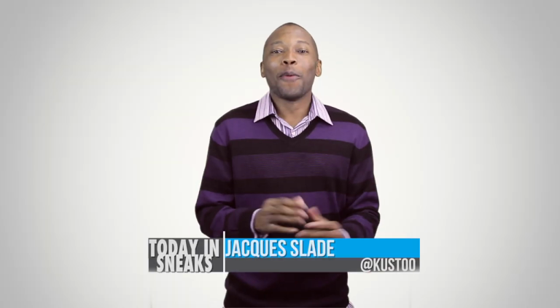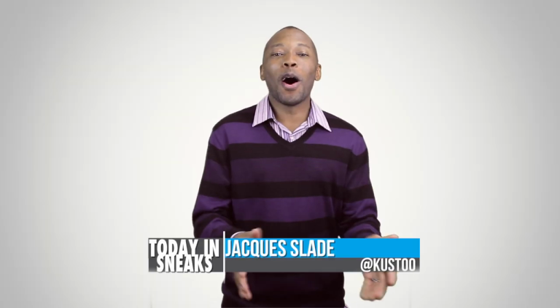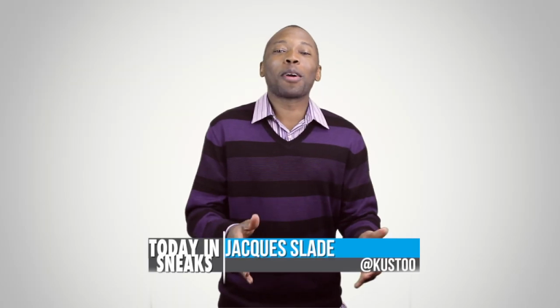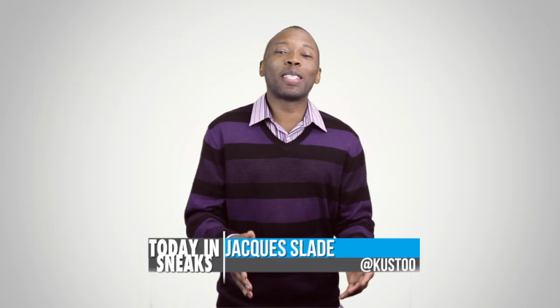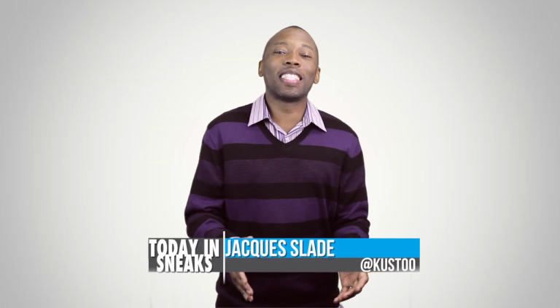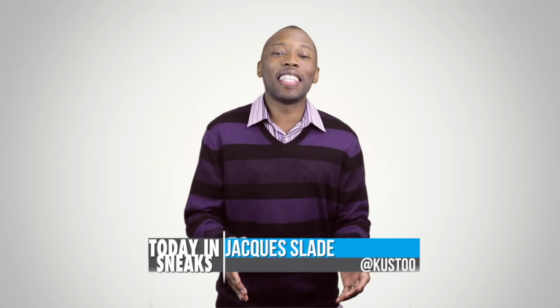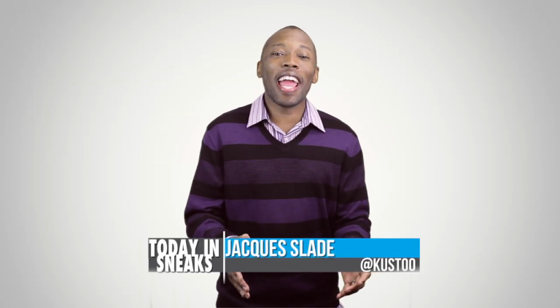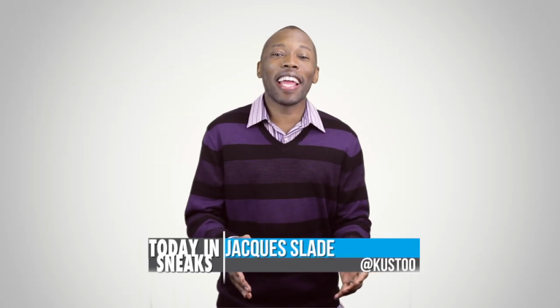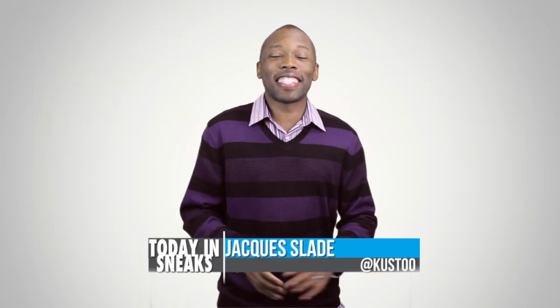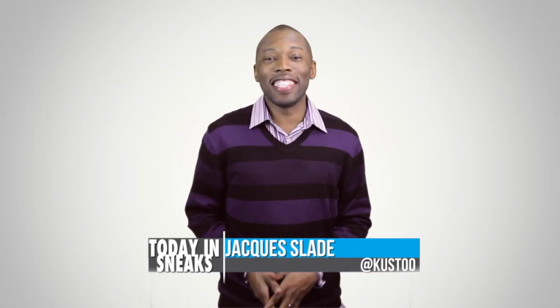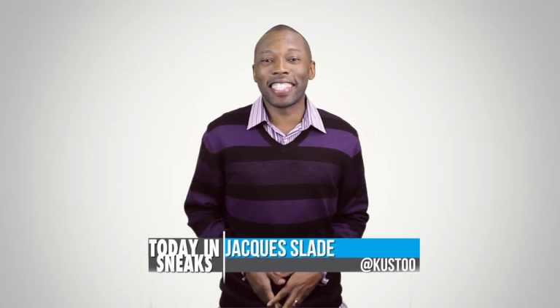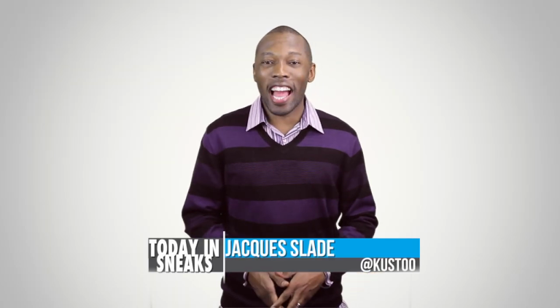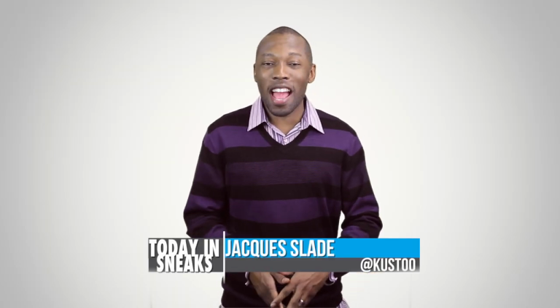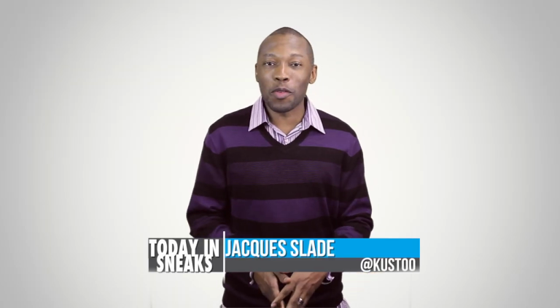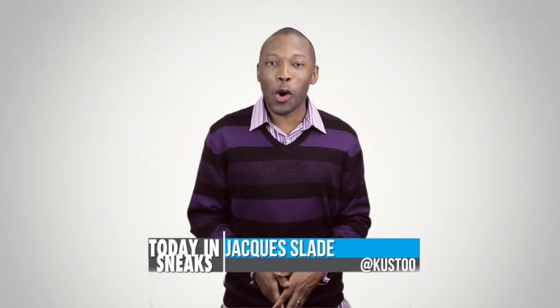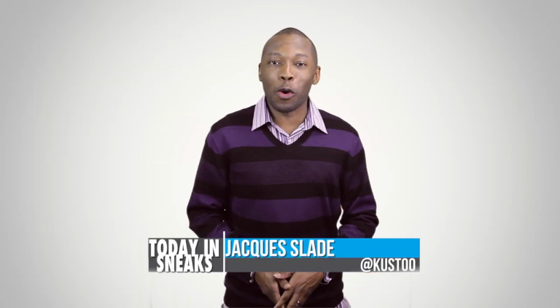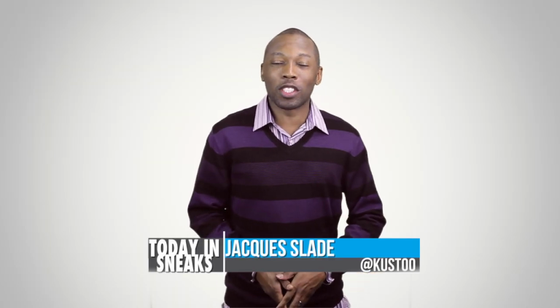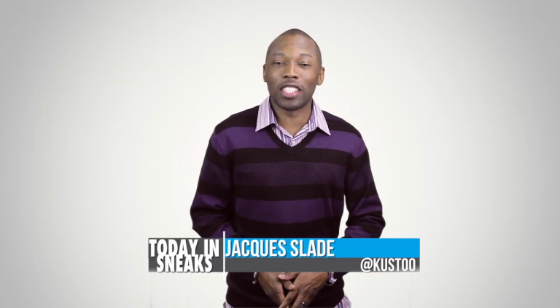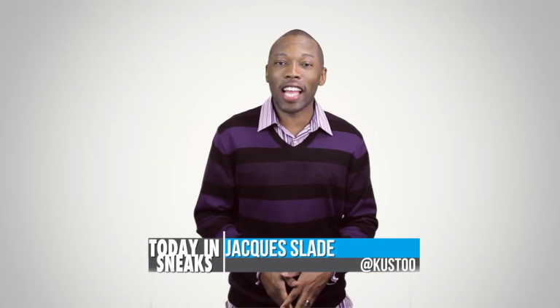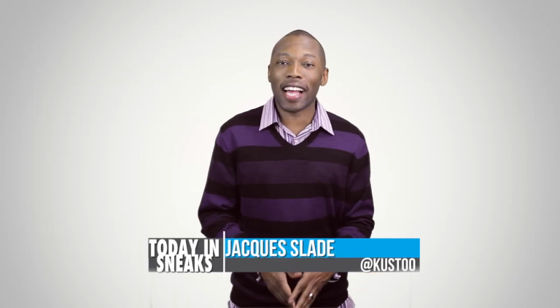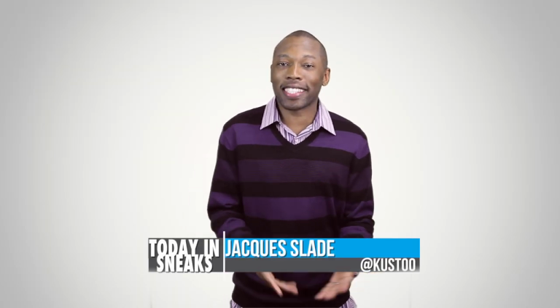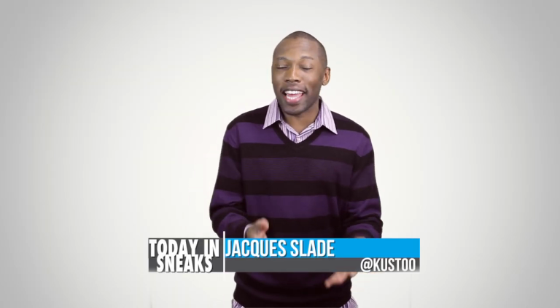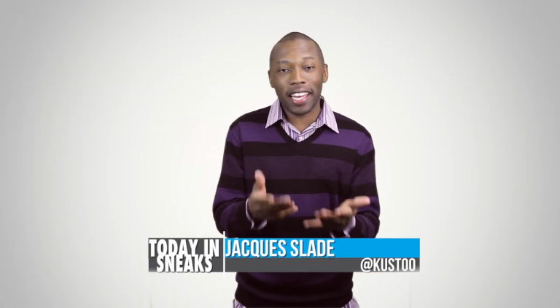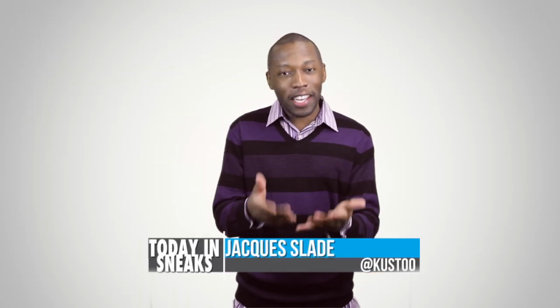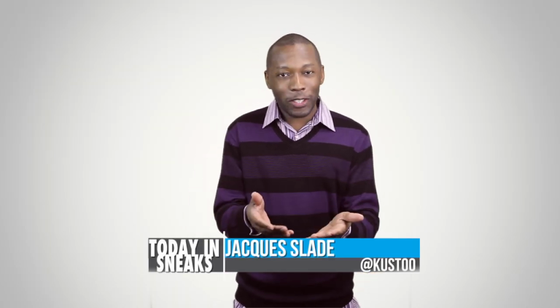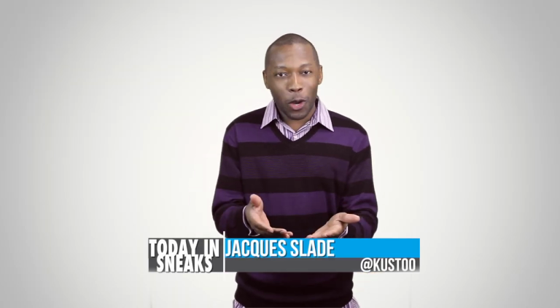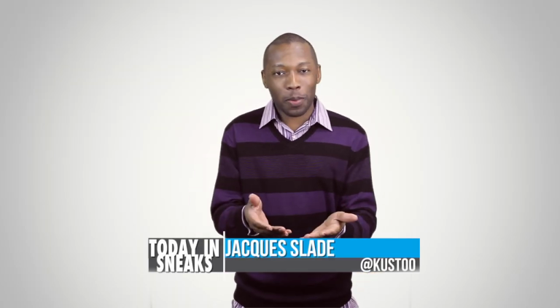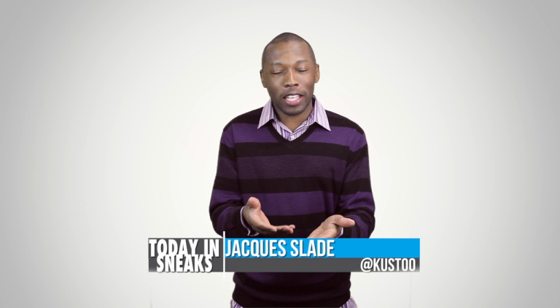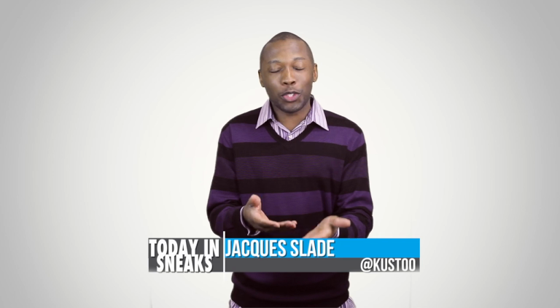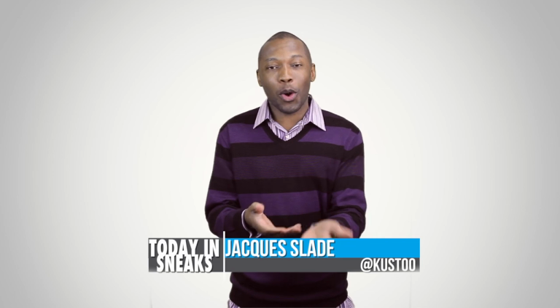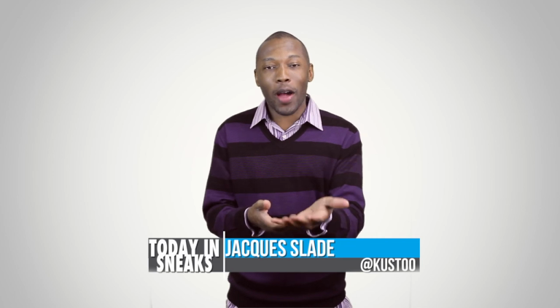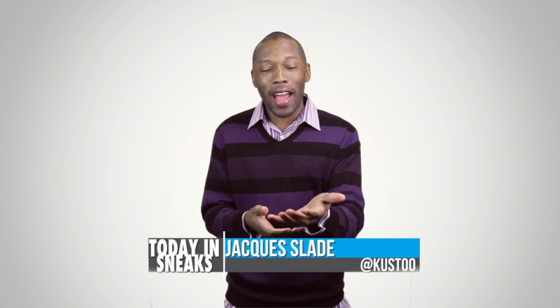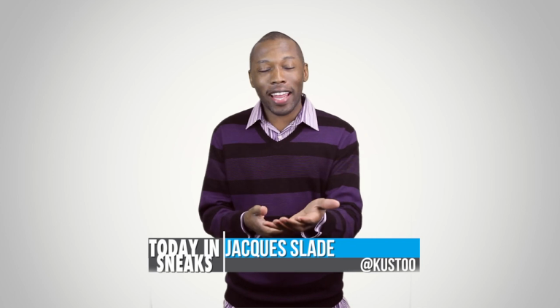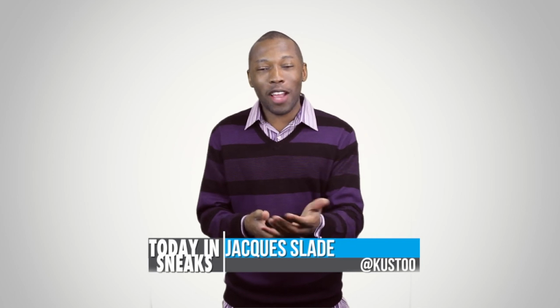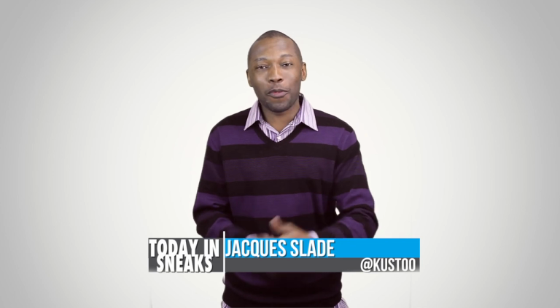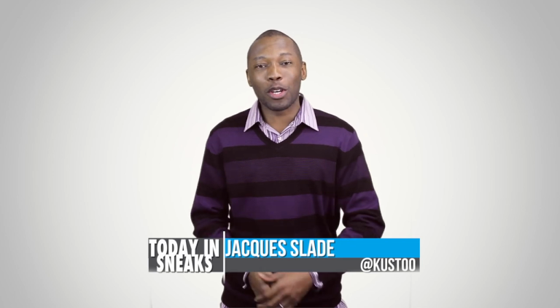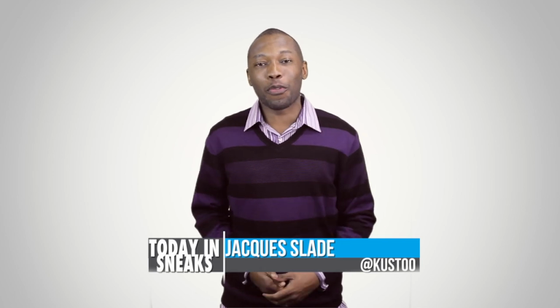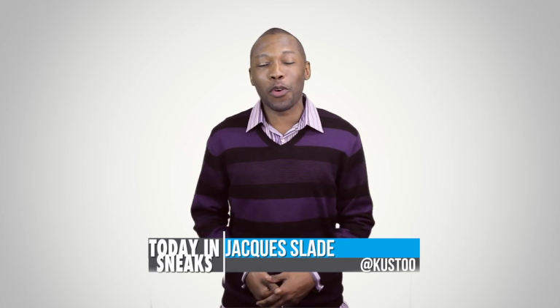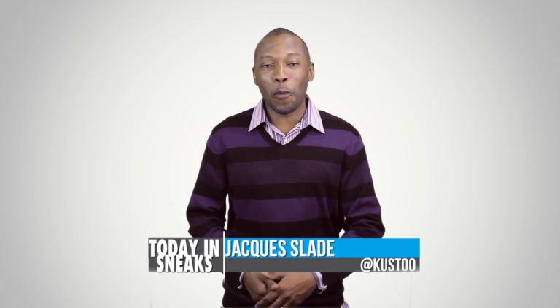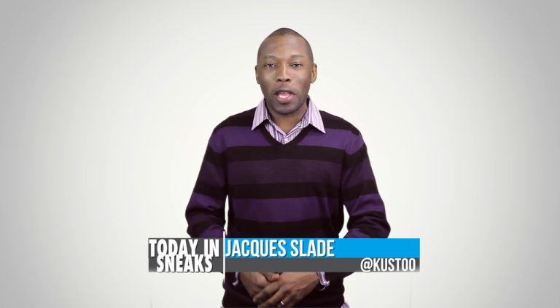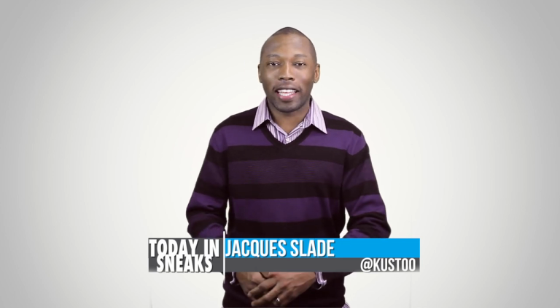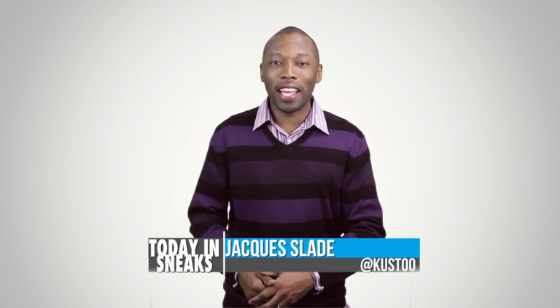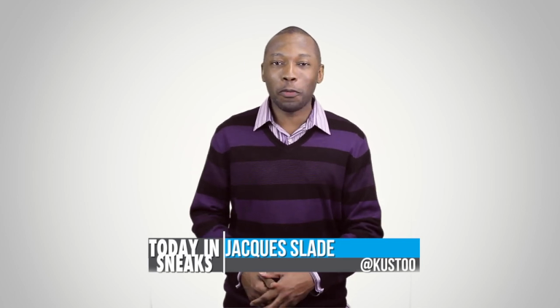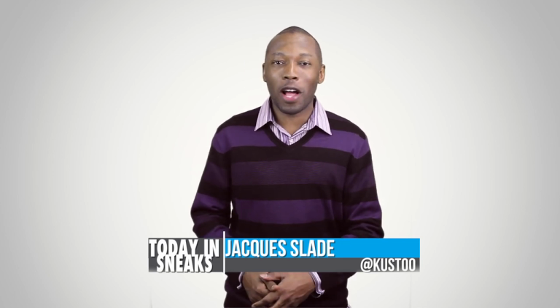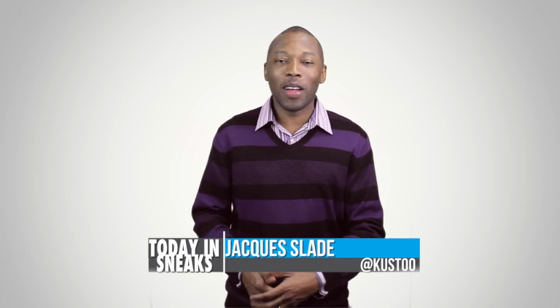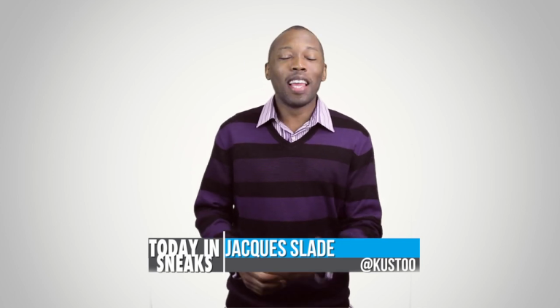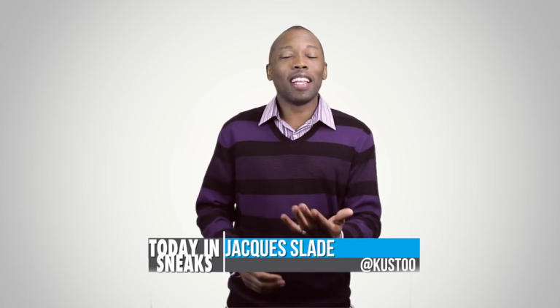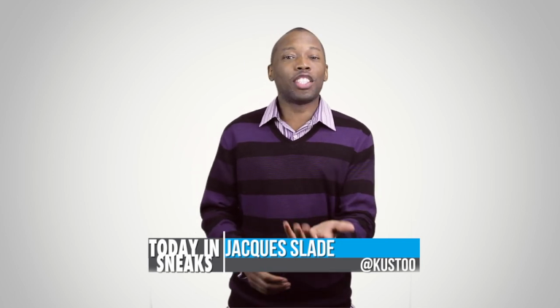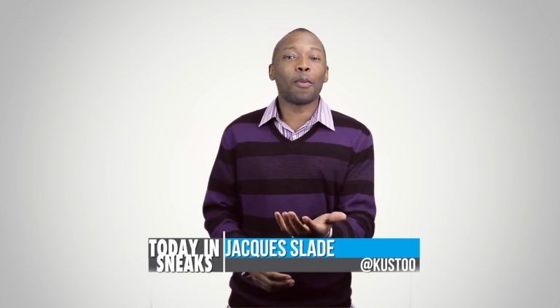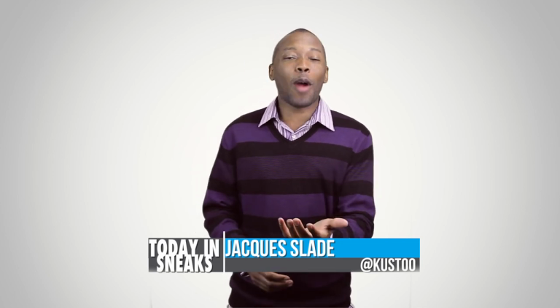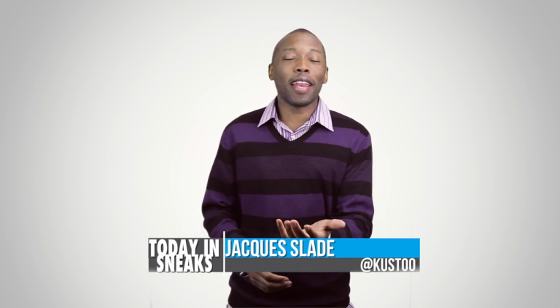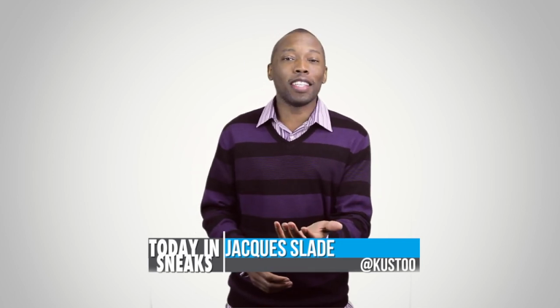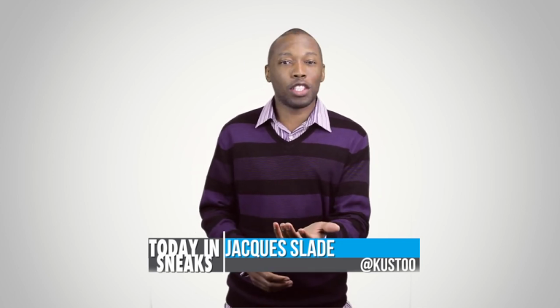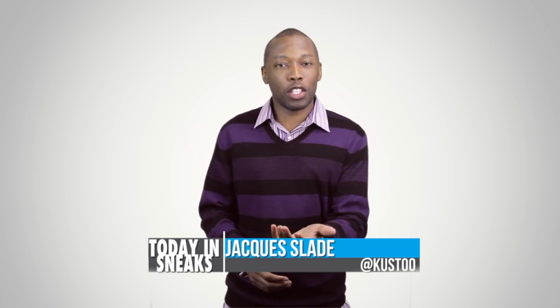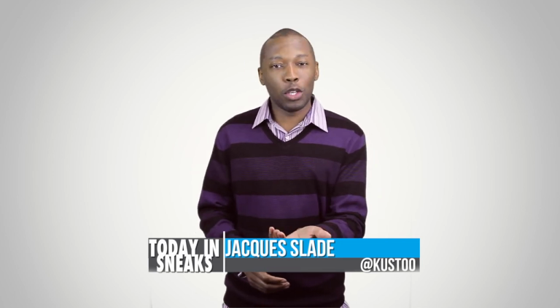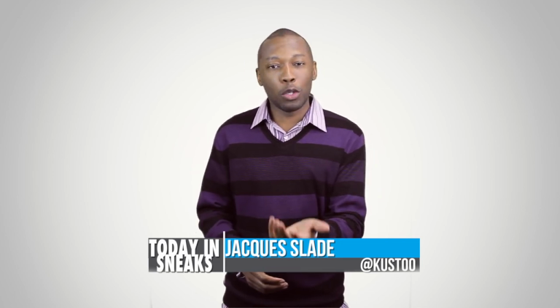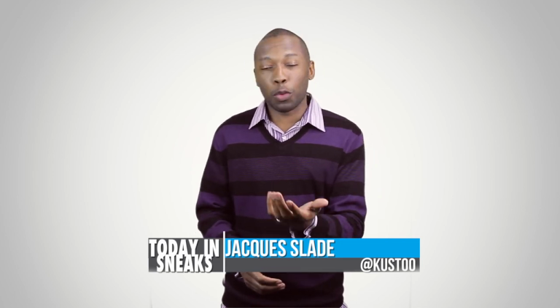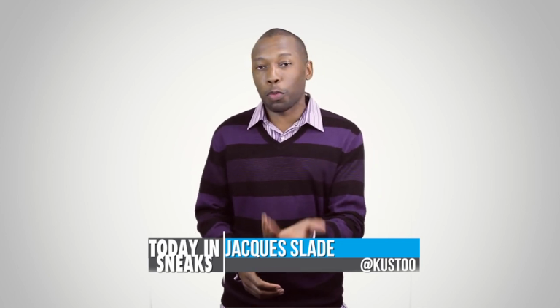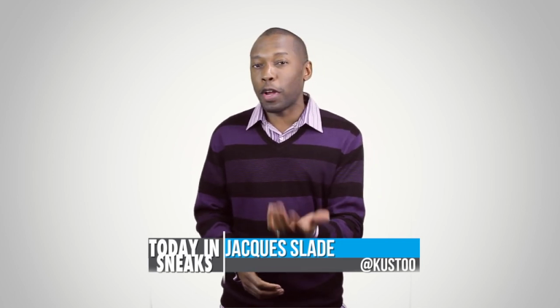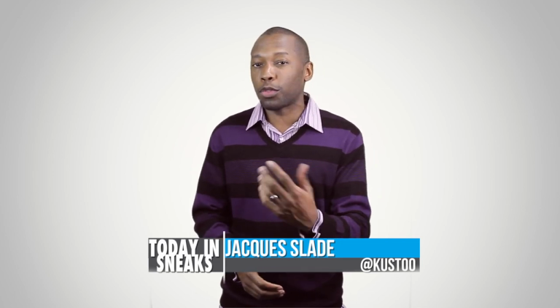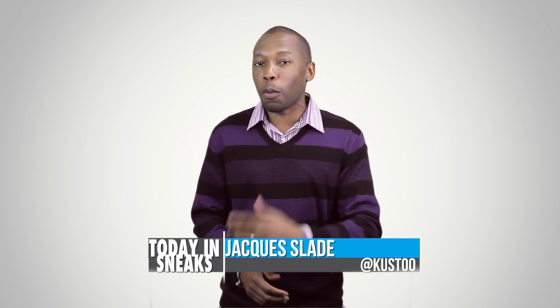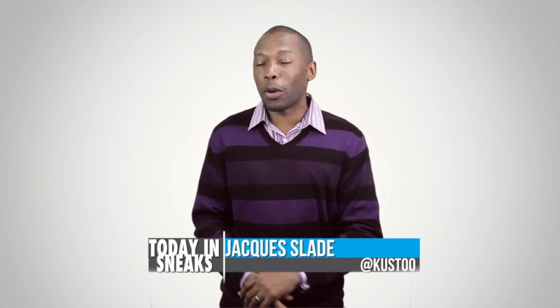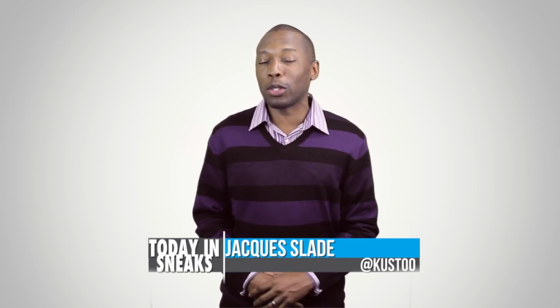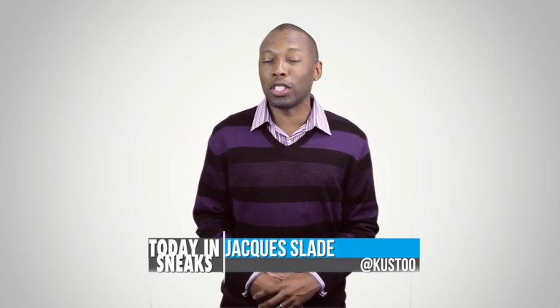Welcome to Today in Sneaks. I am your host Jacques Slade and here's hoping that you all had a wonderful weekend. Let's jump right into the news — with winter approaching.